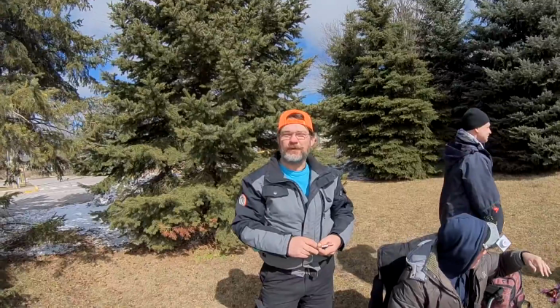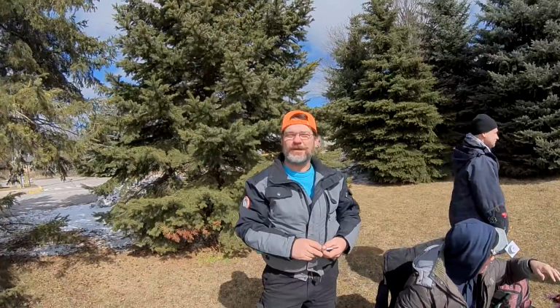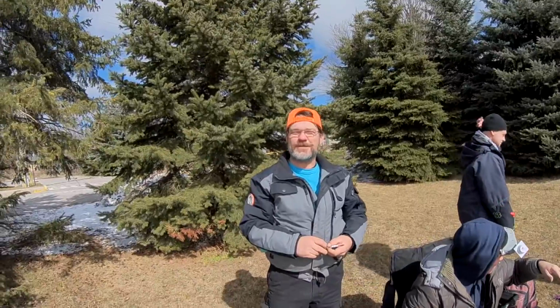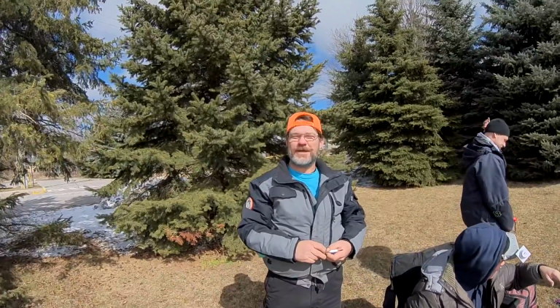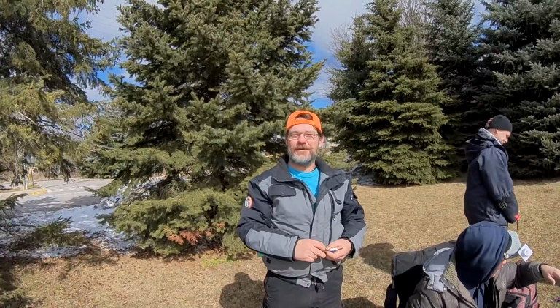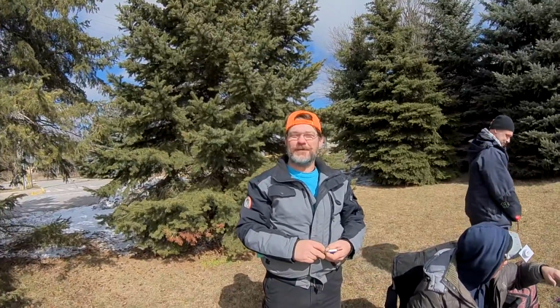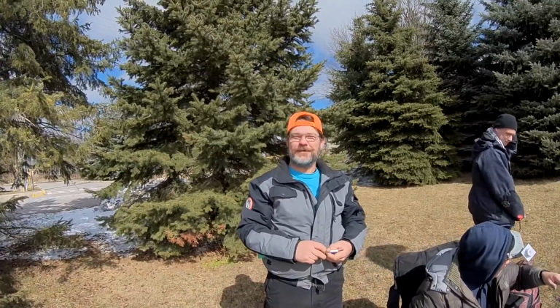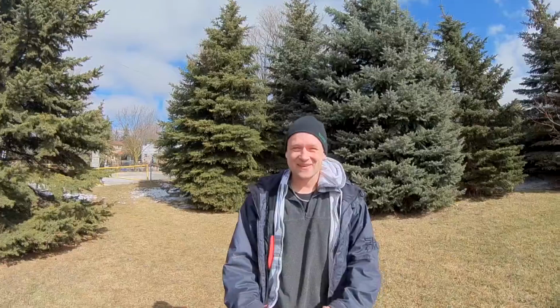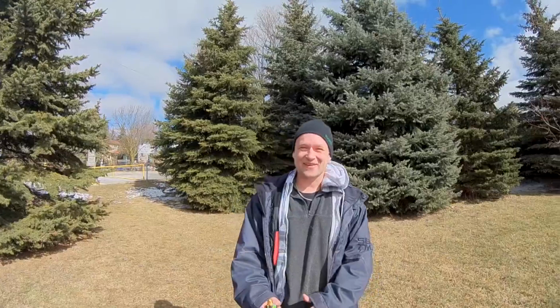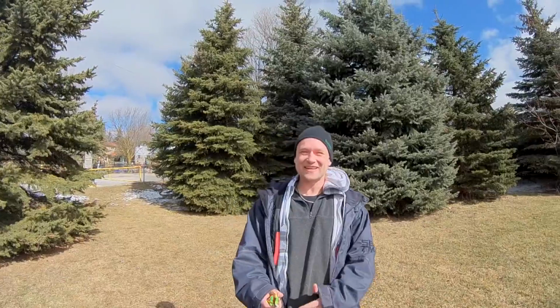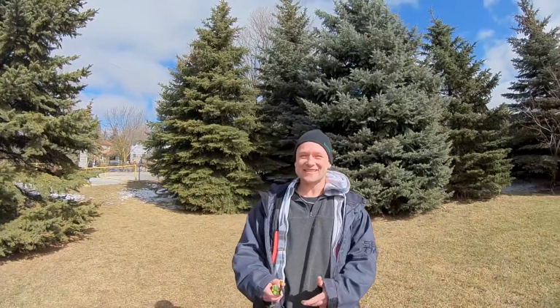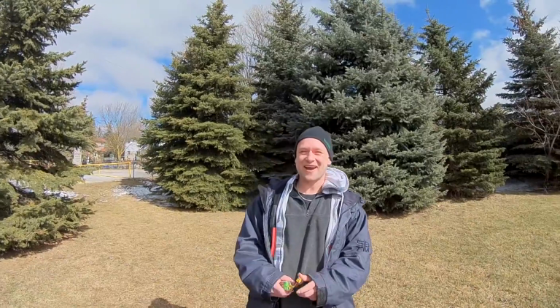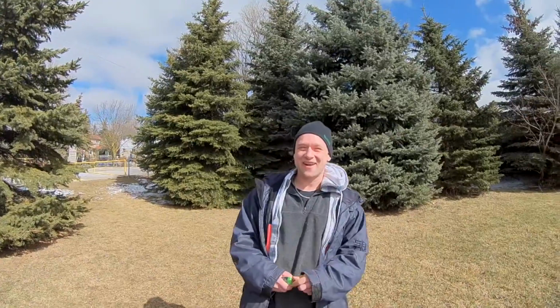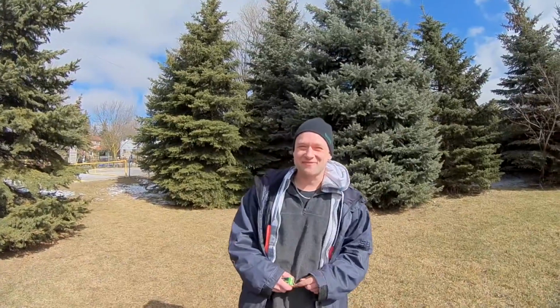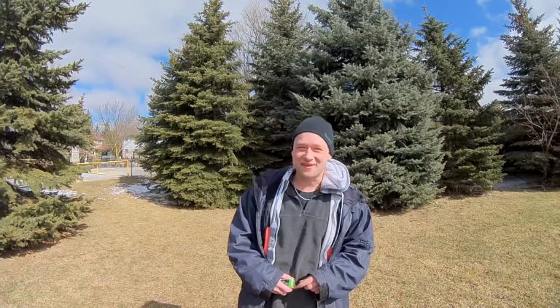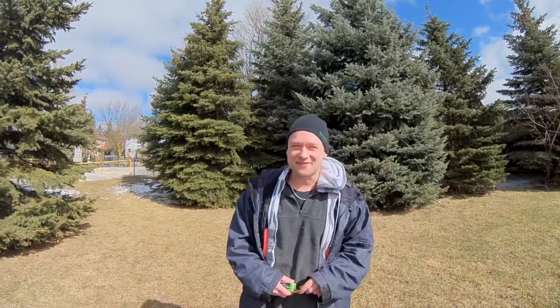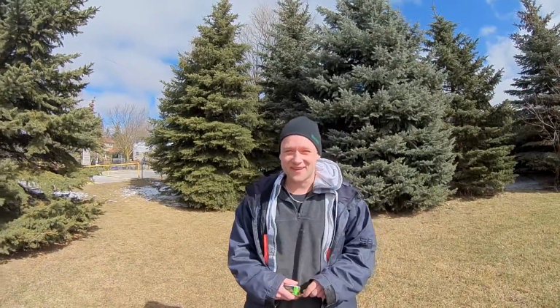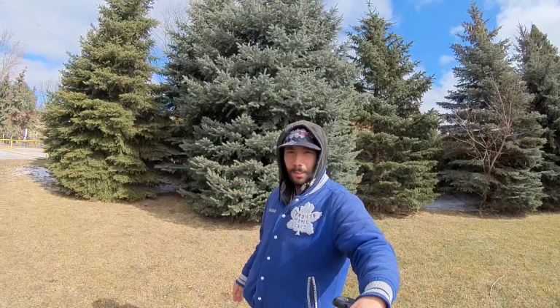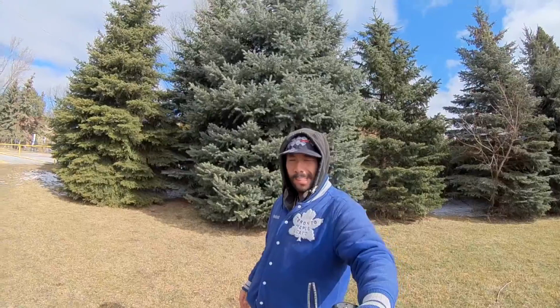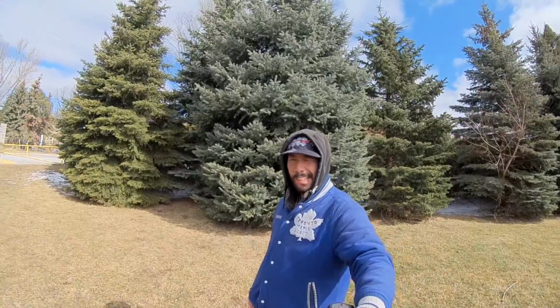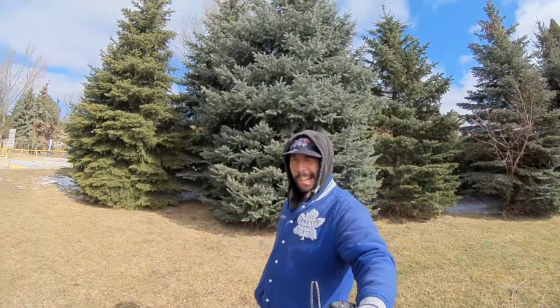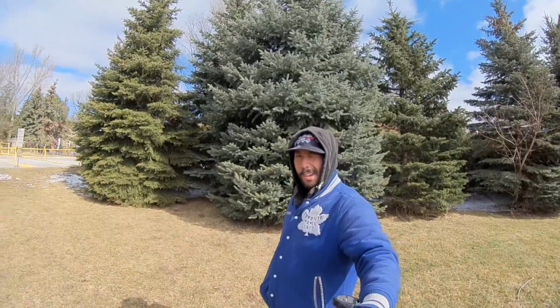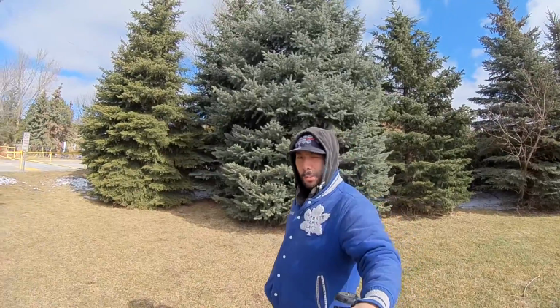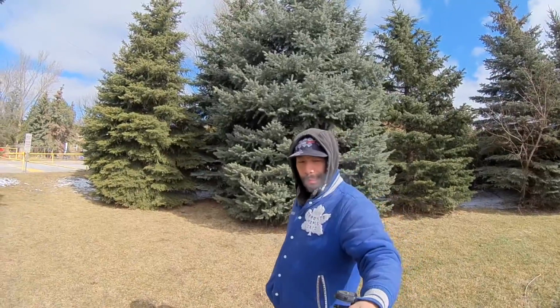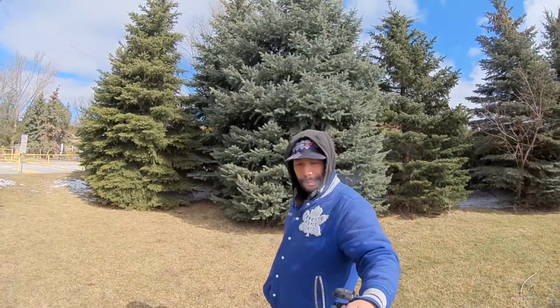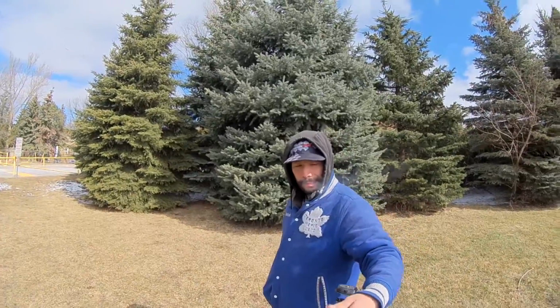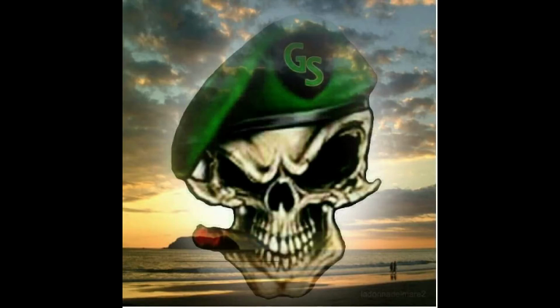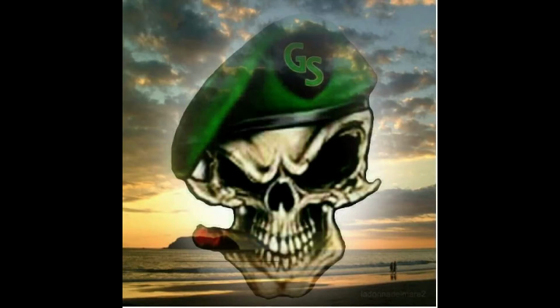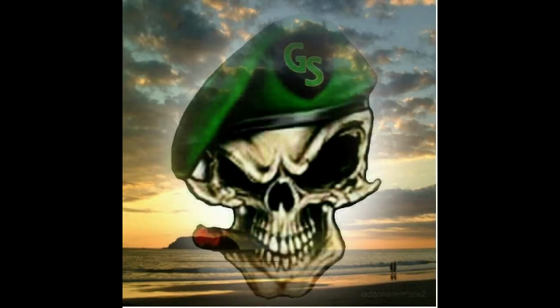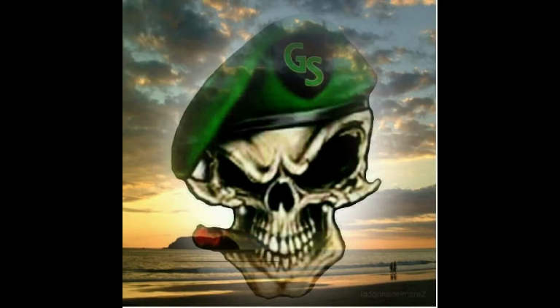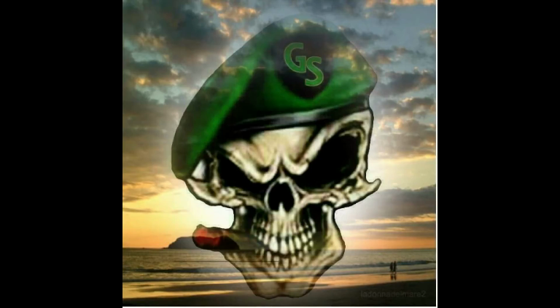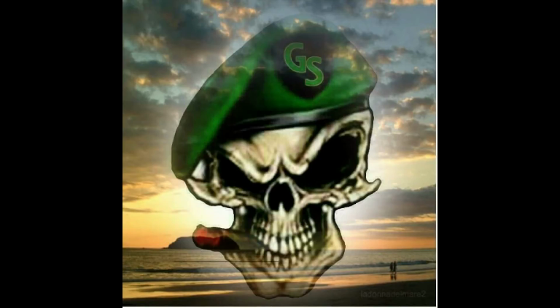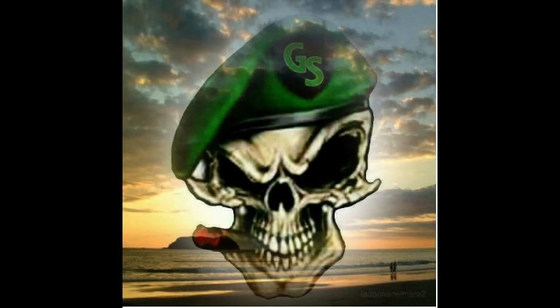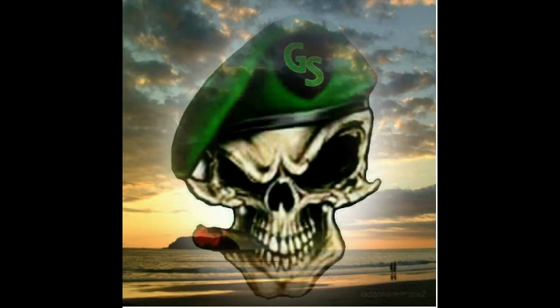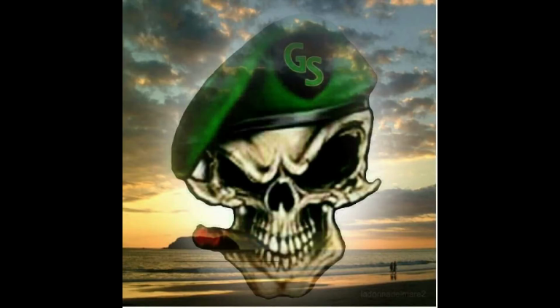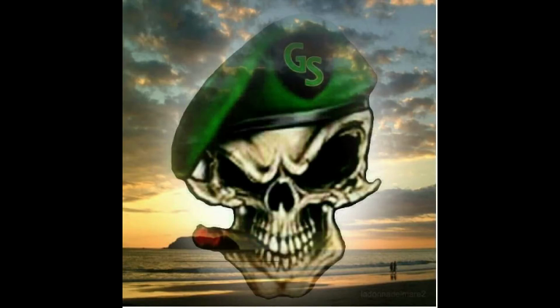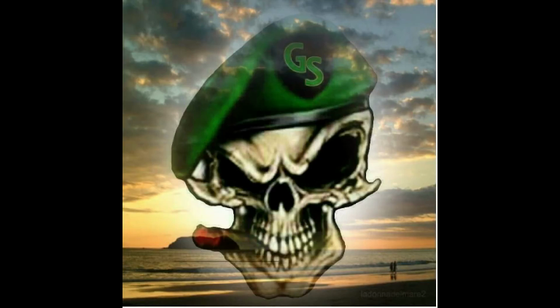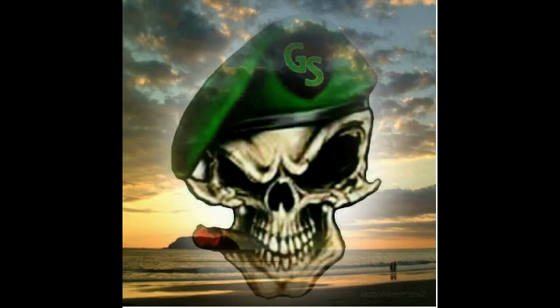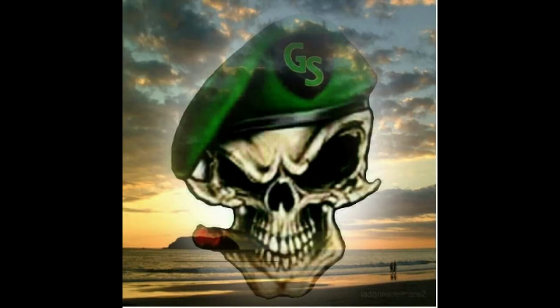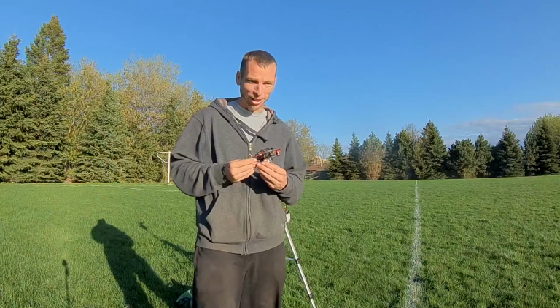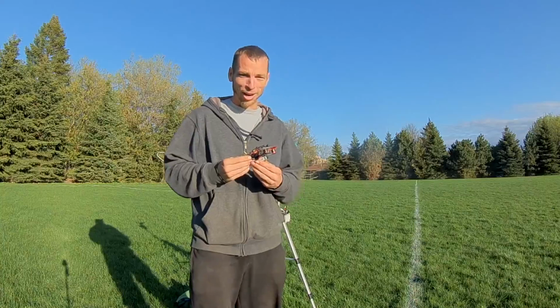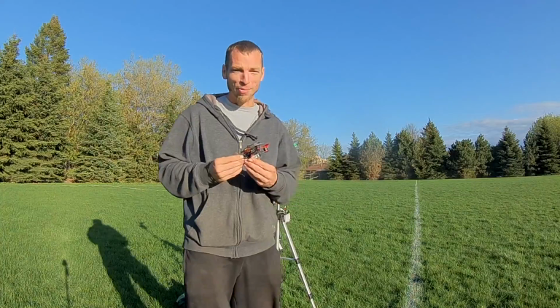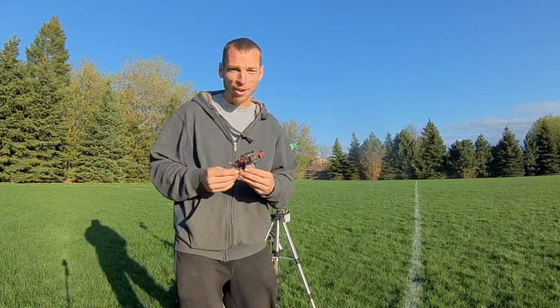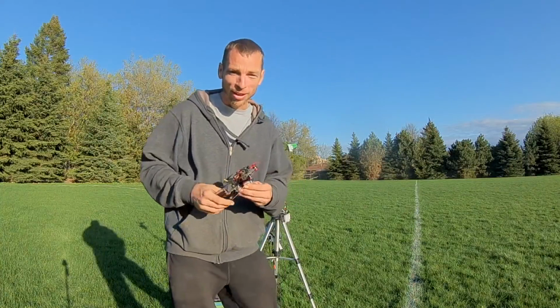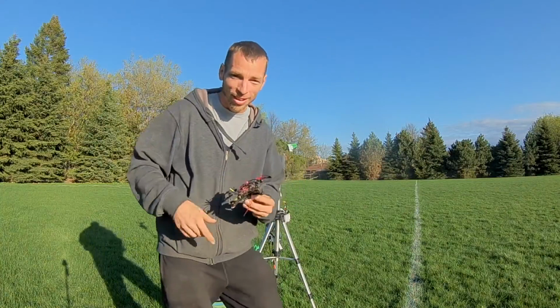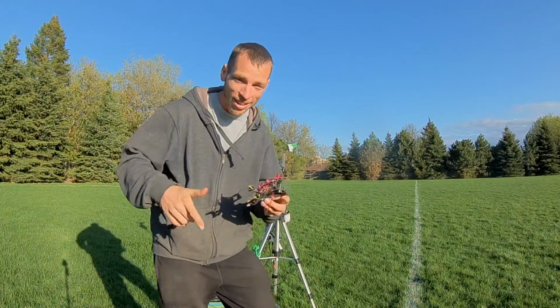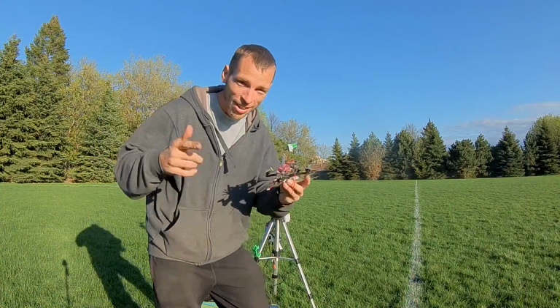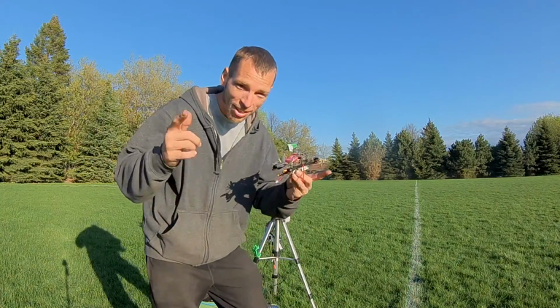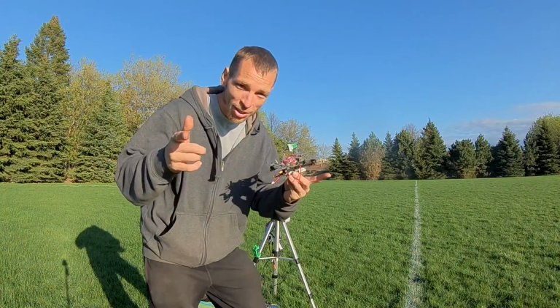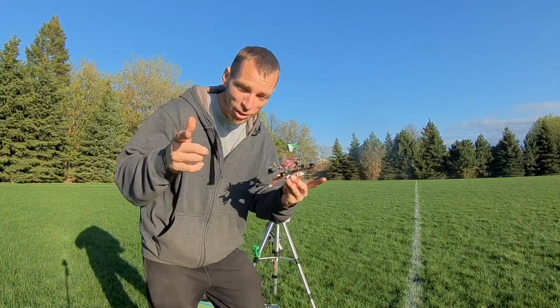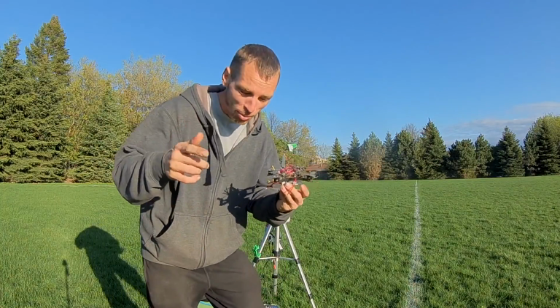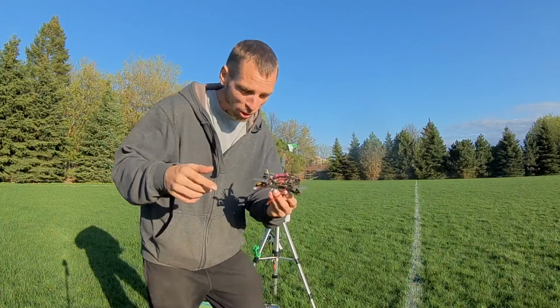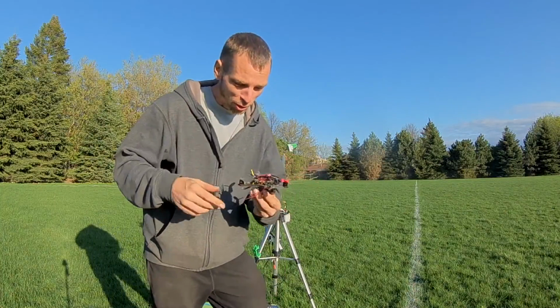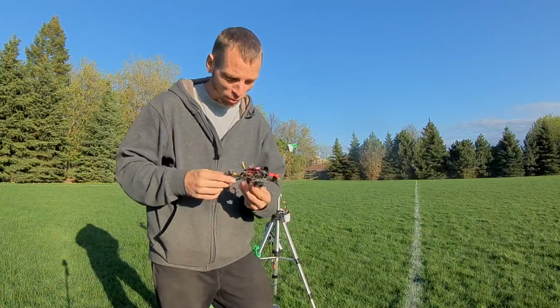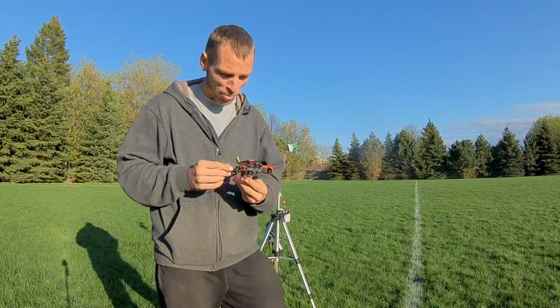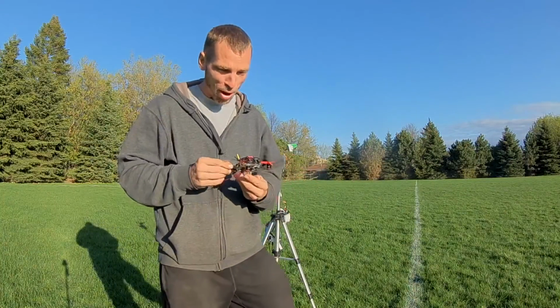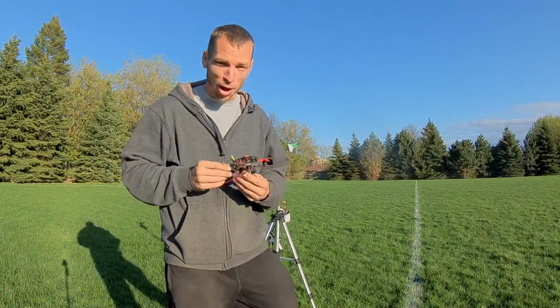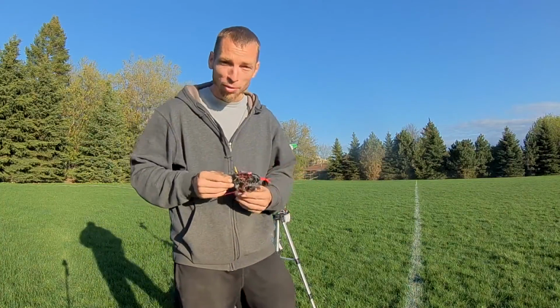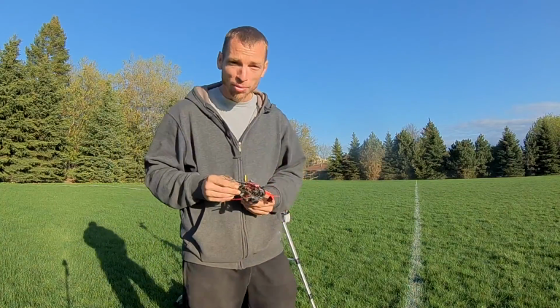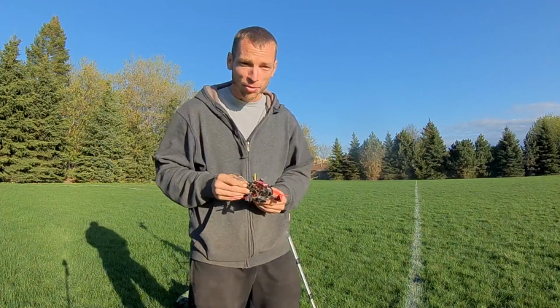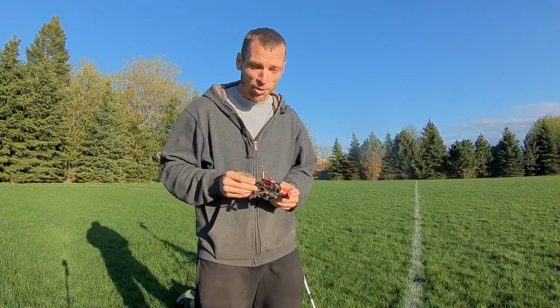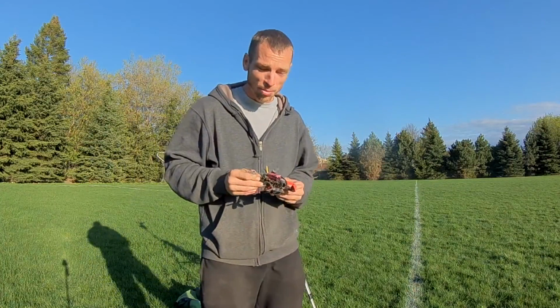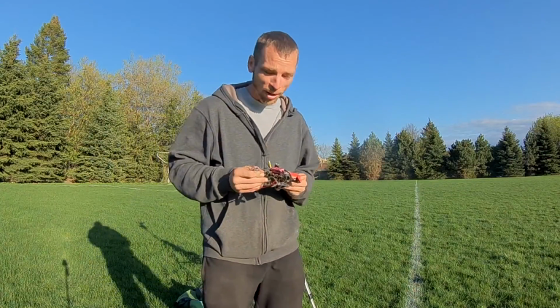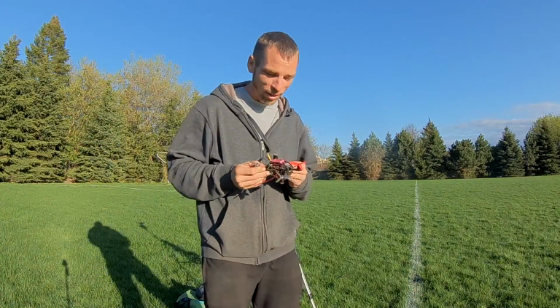Green Scout FPV! That I made a special for my FPV buddies.